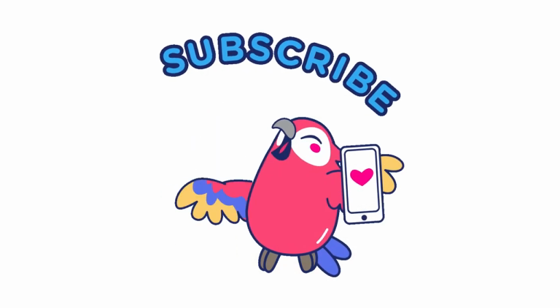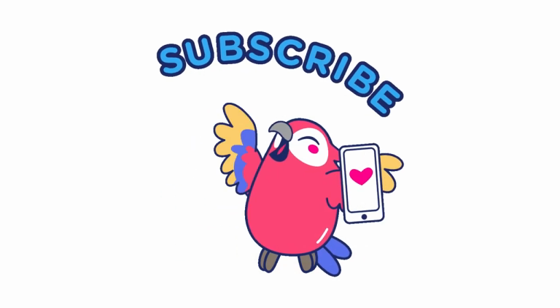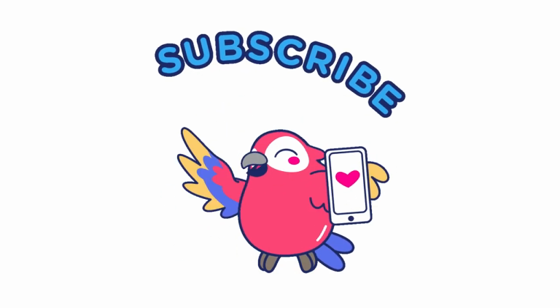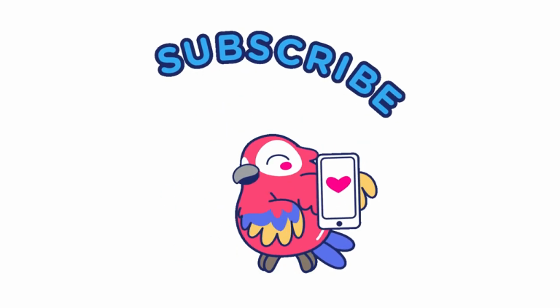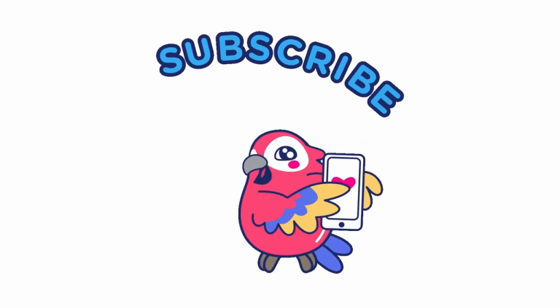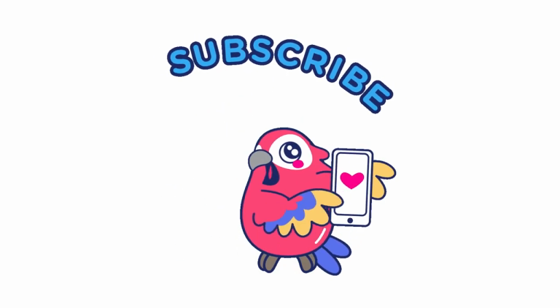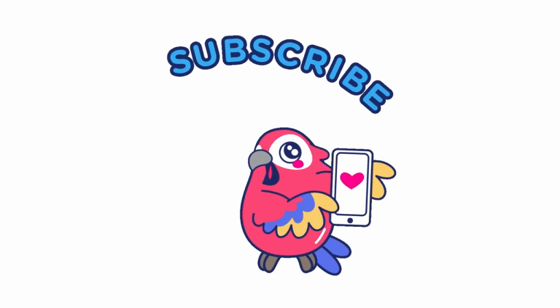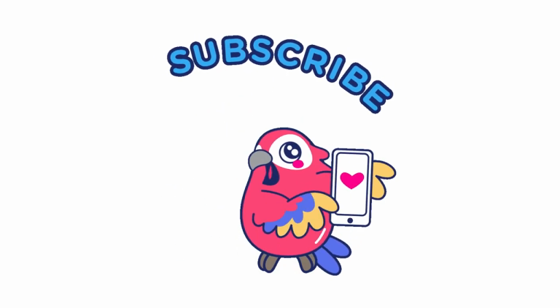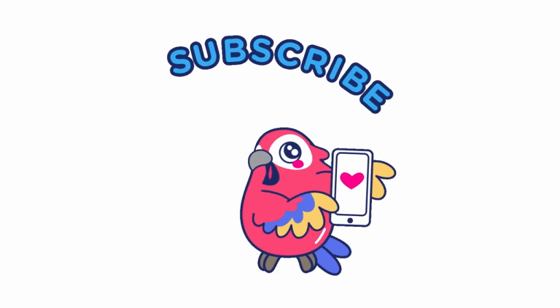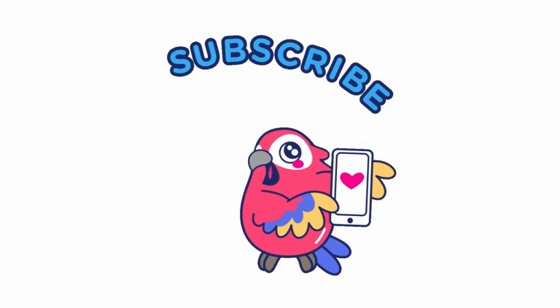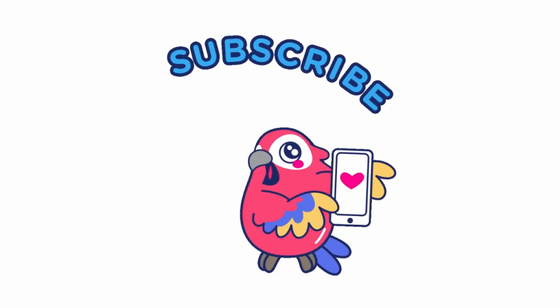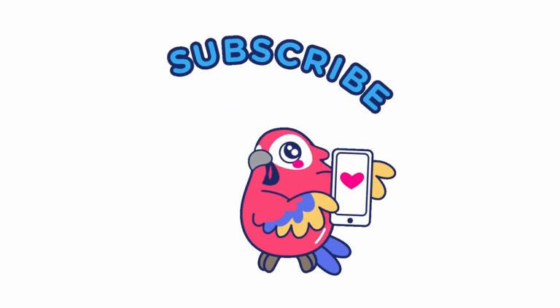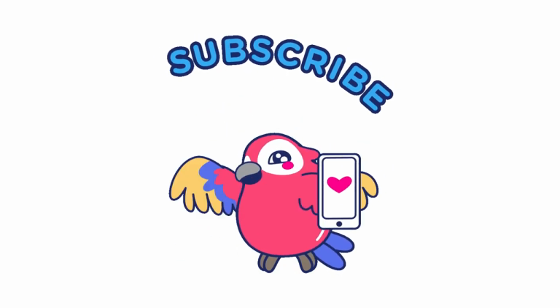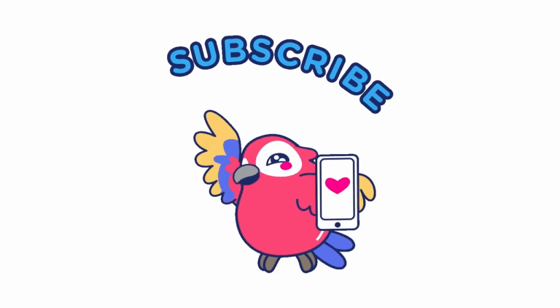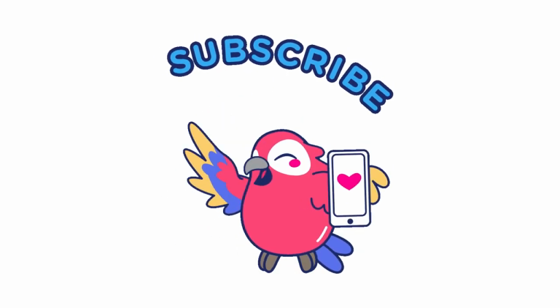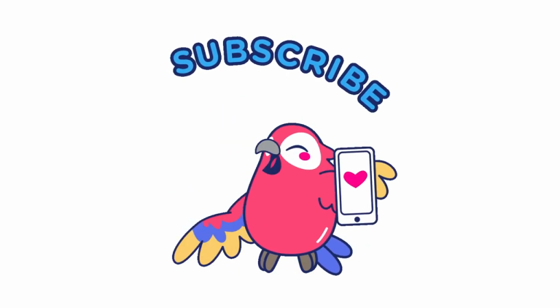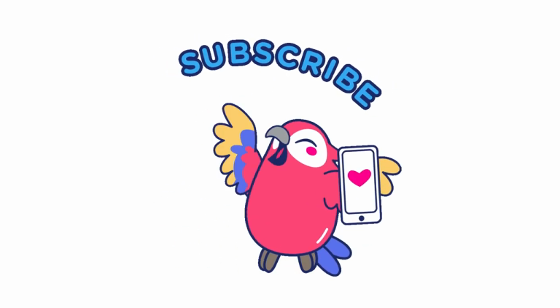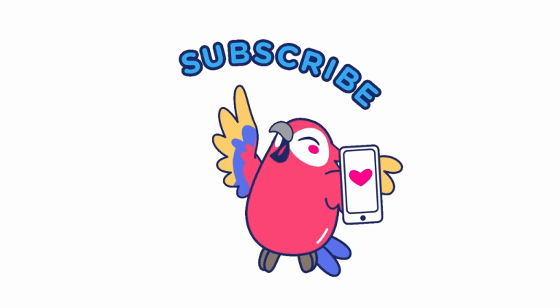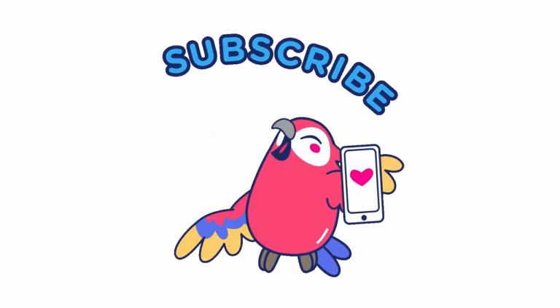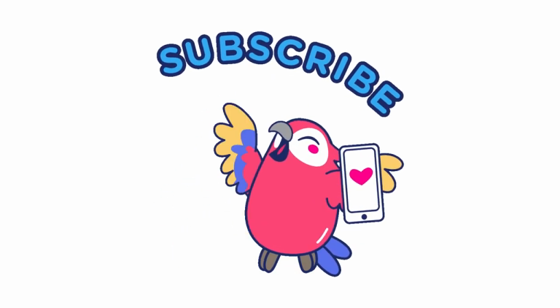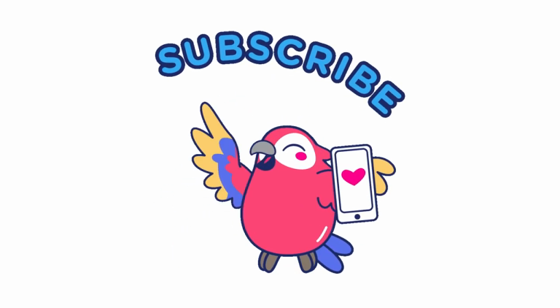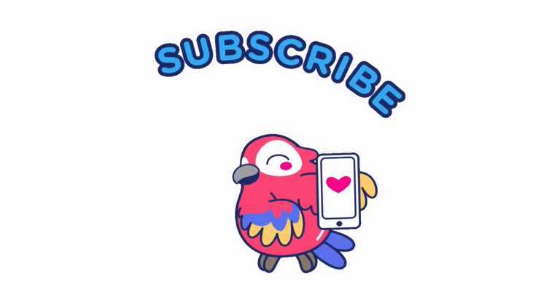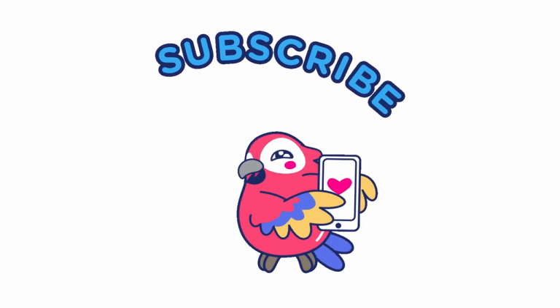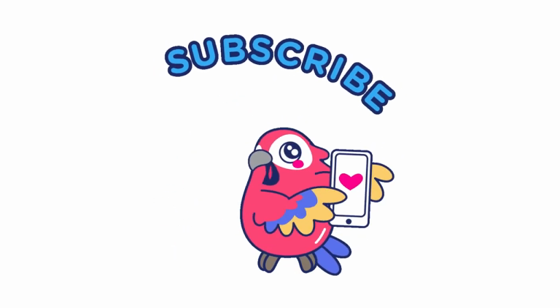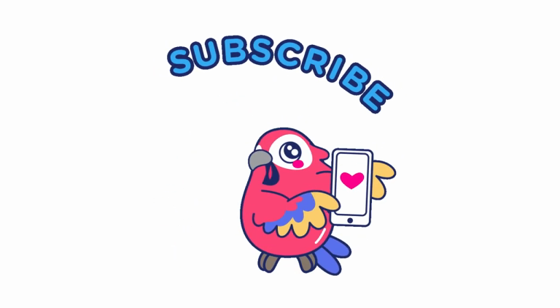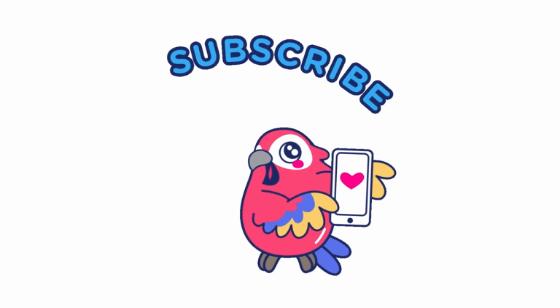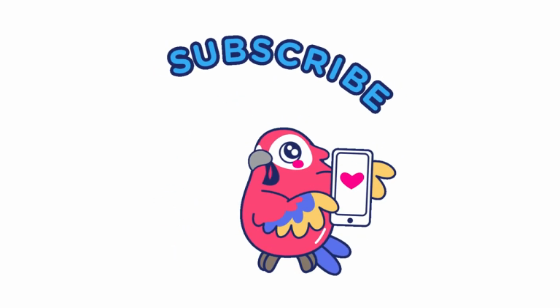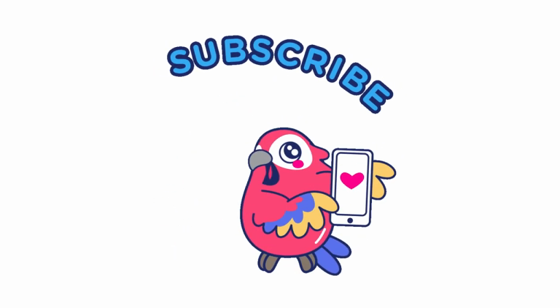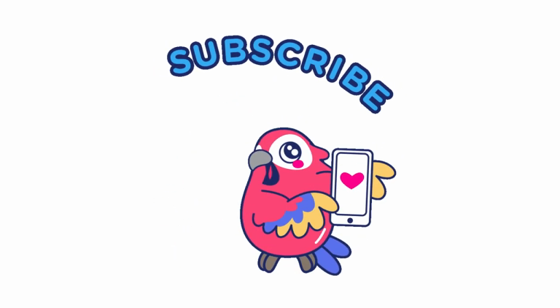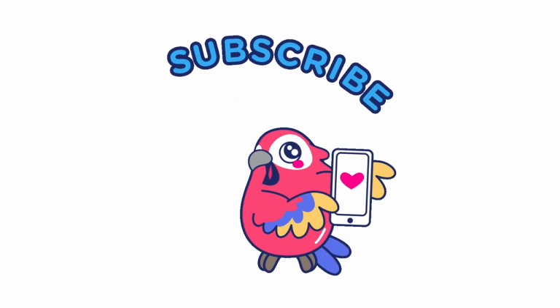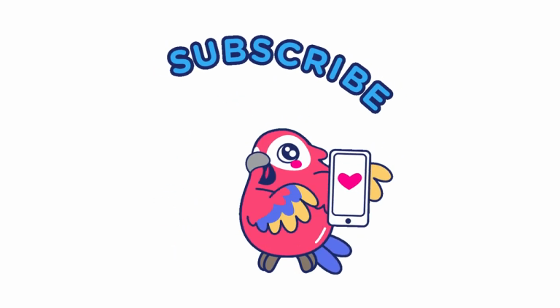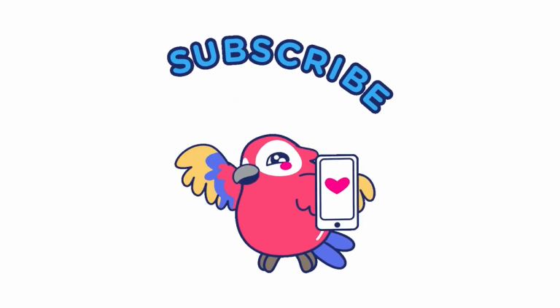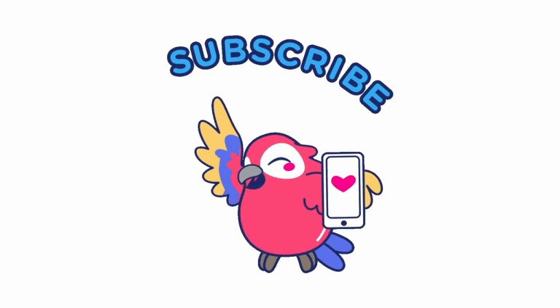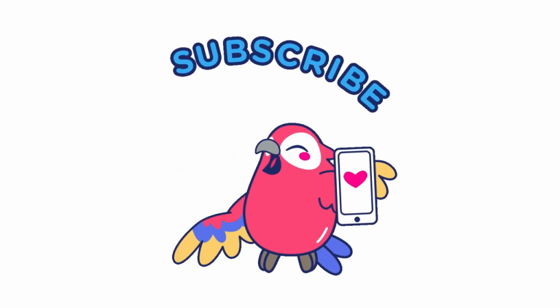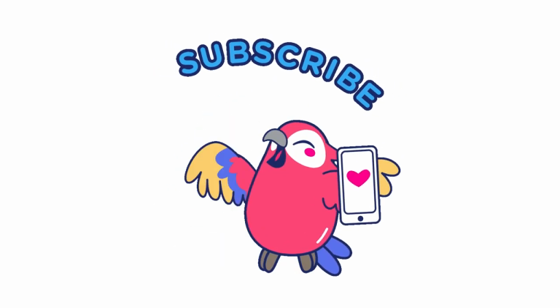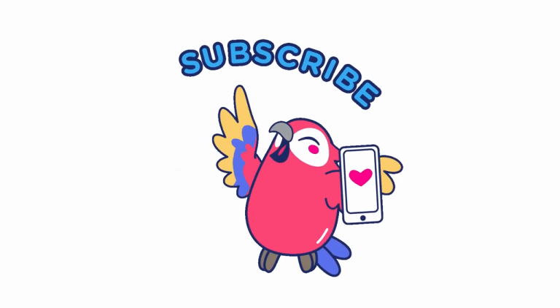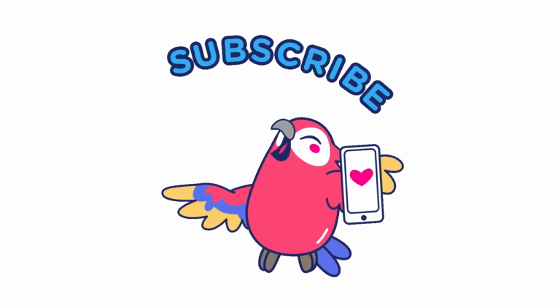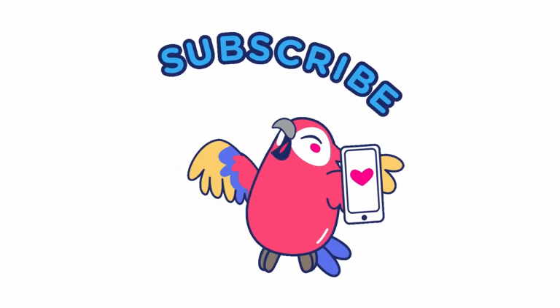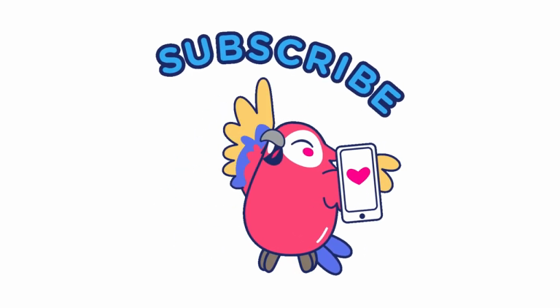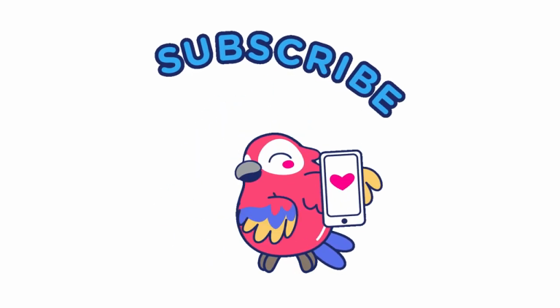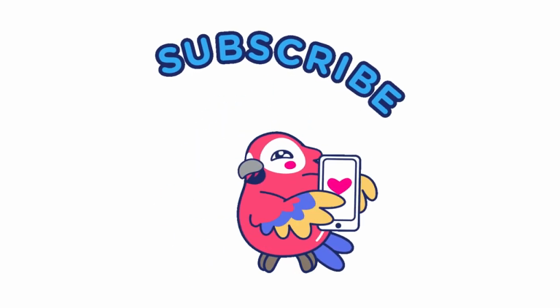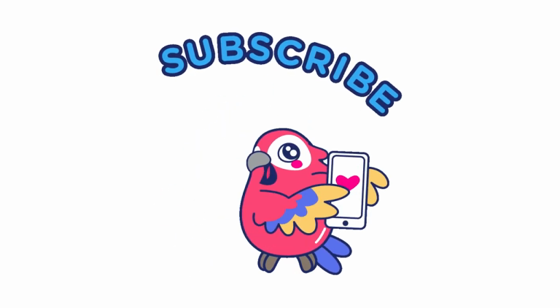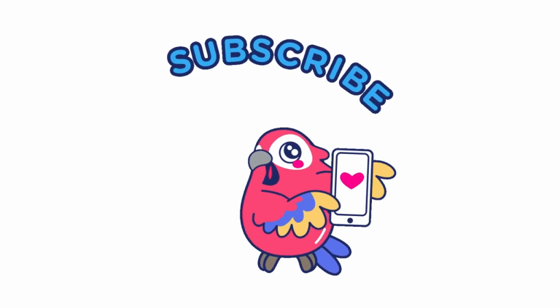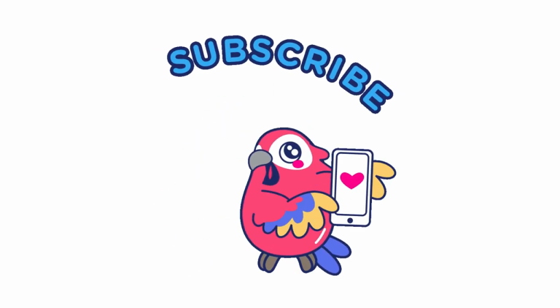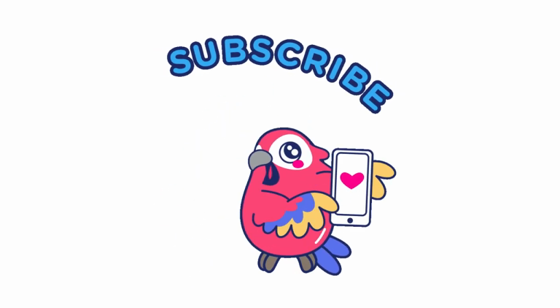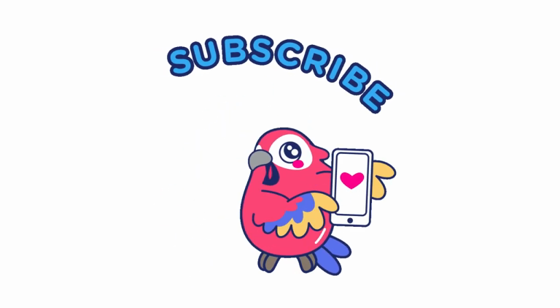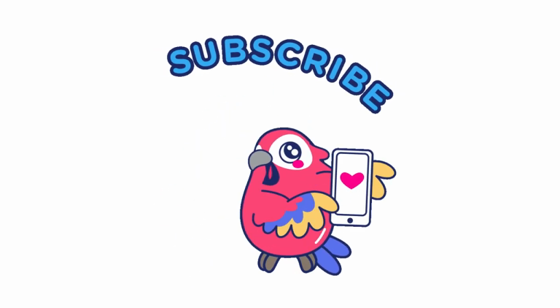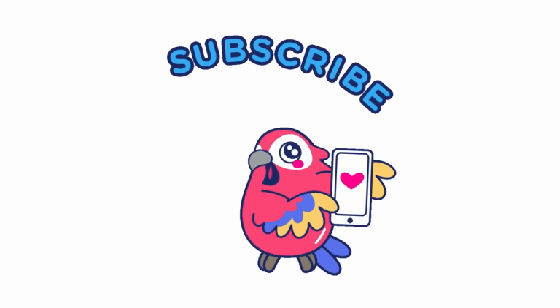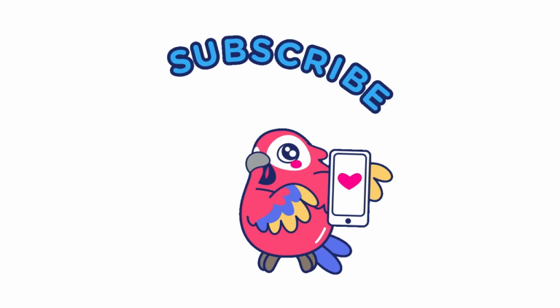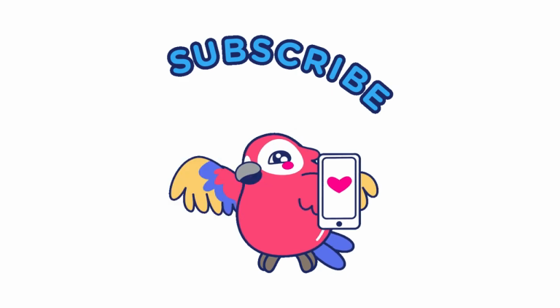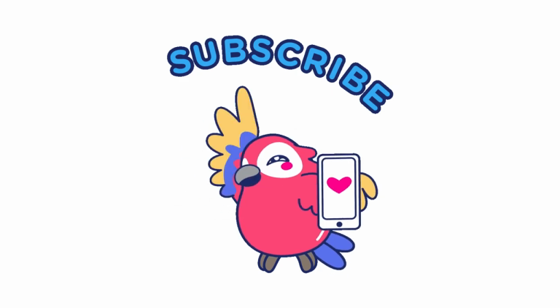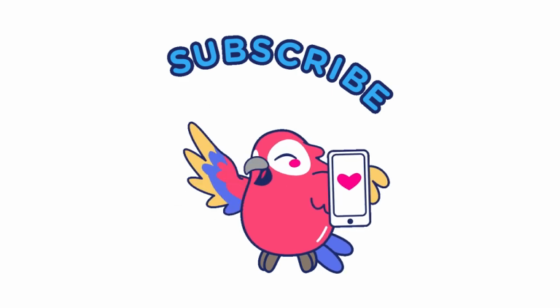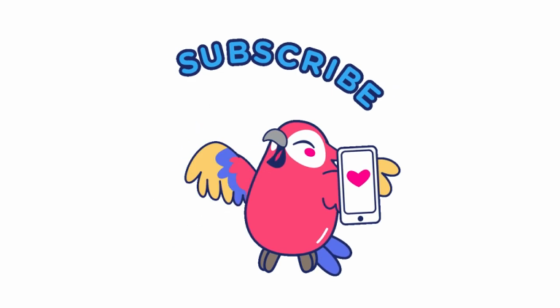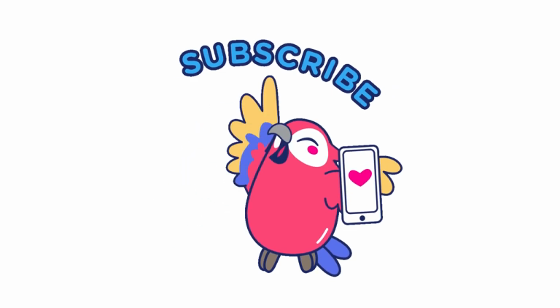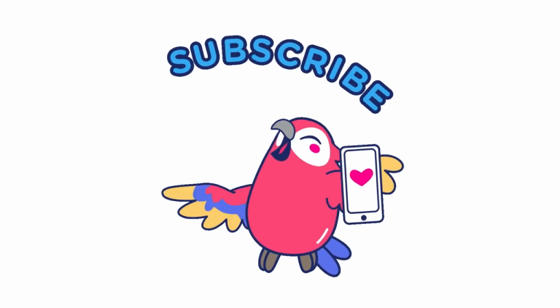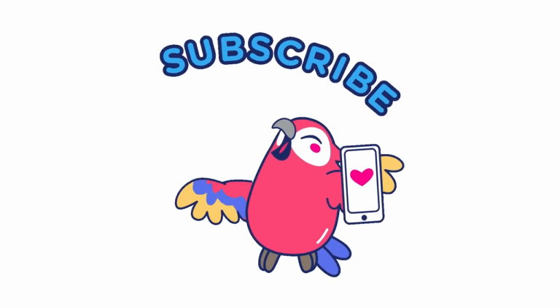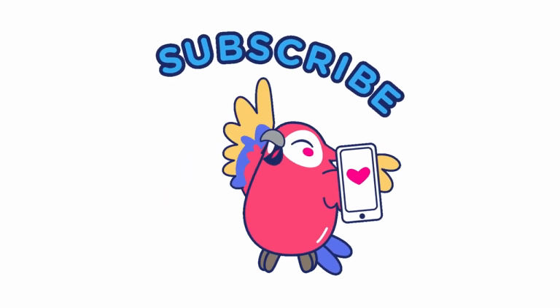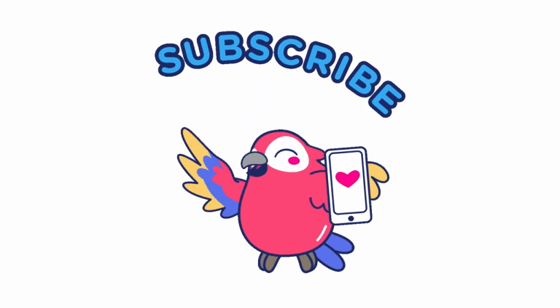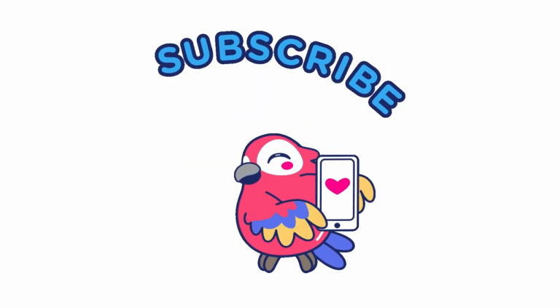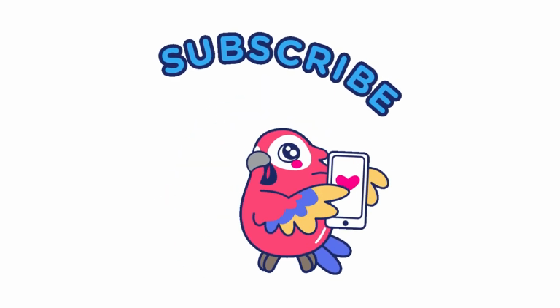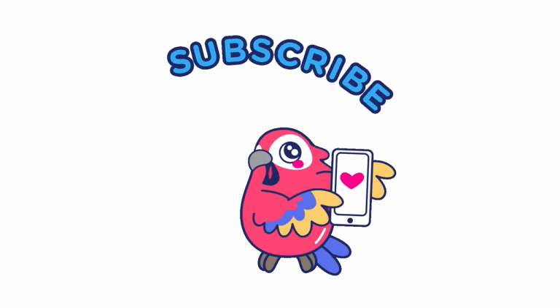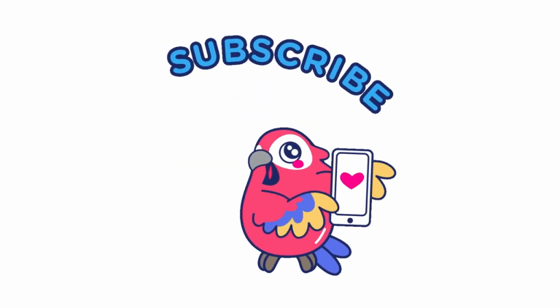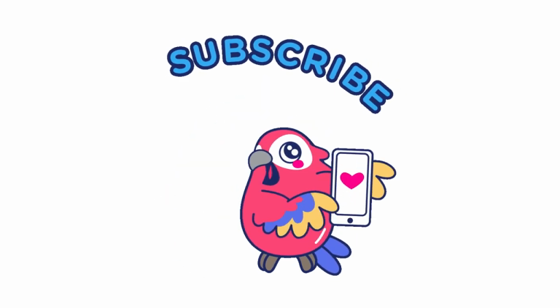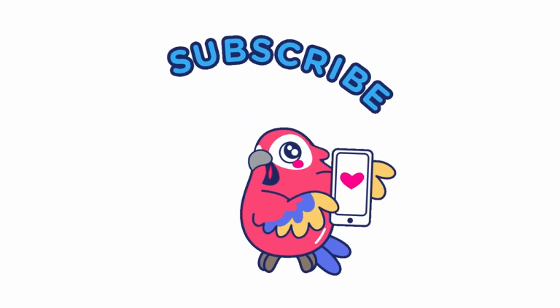We hope you found this video helpful. Please like, subscribe, and share for informative videos like this one. Thank you.